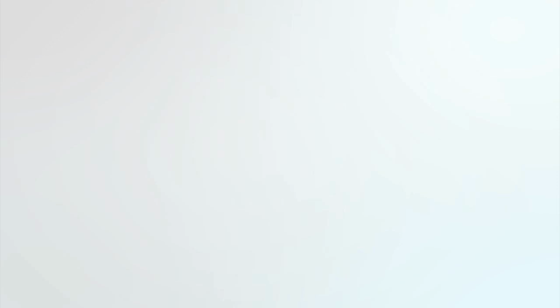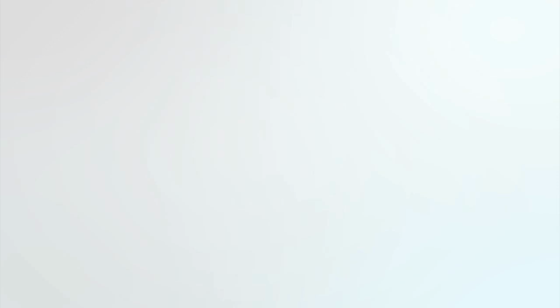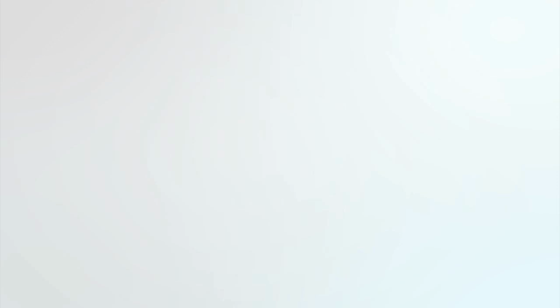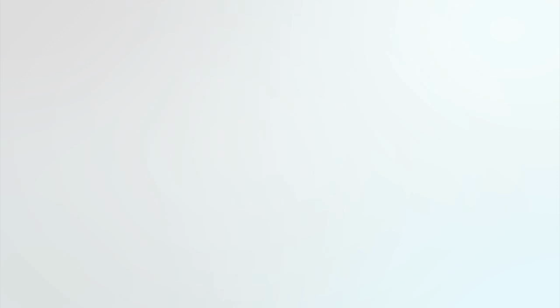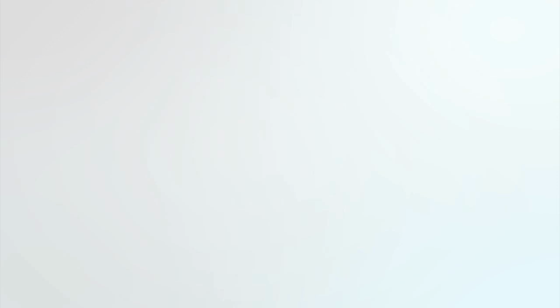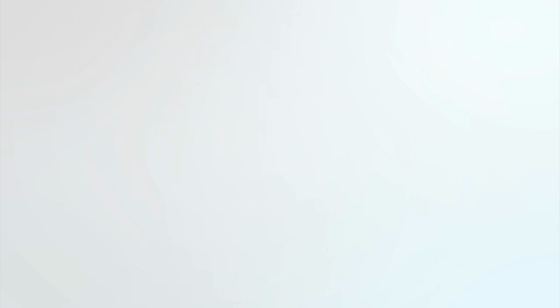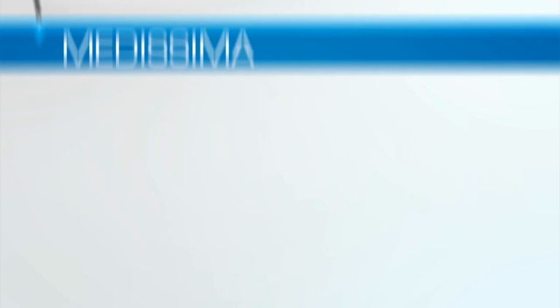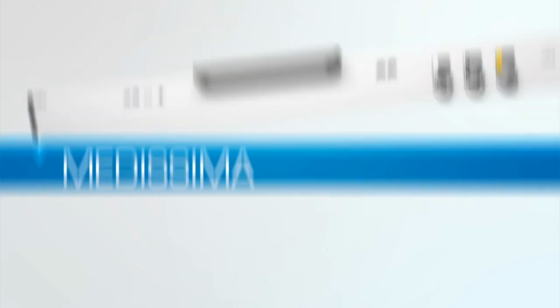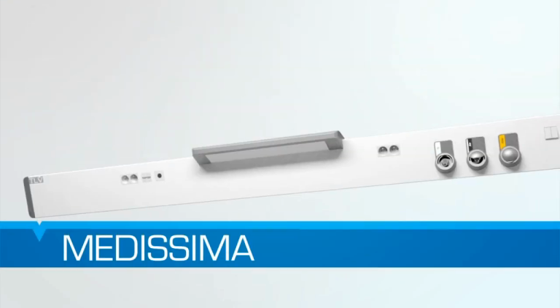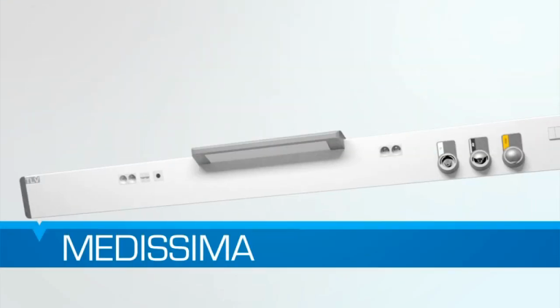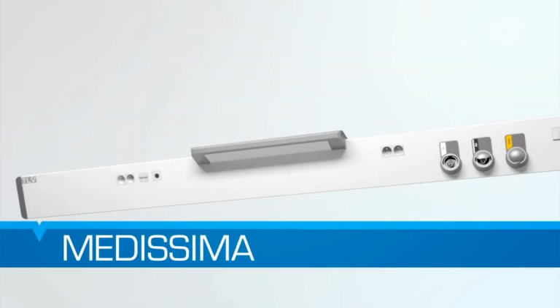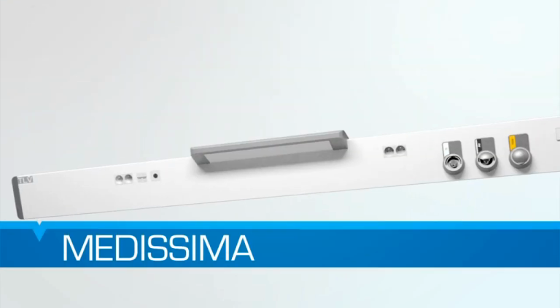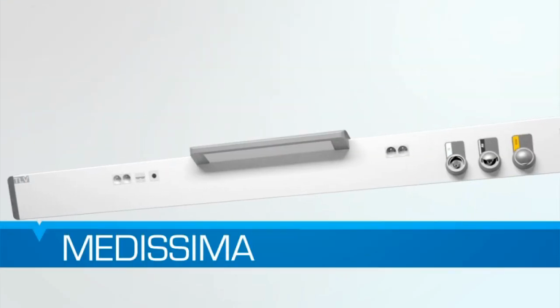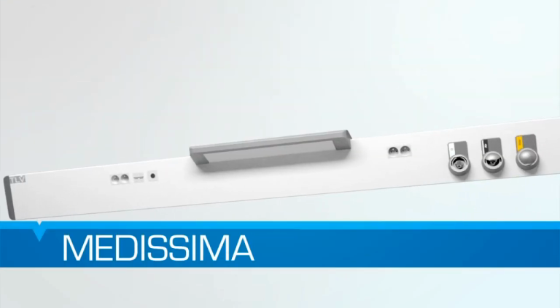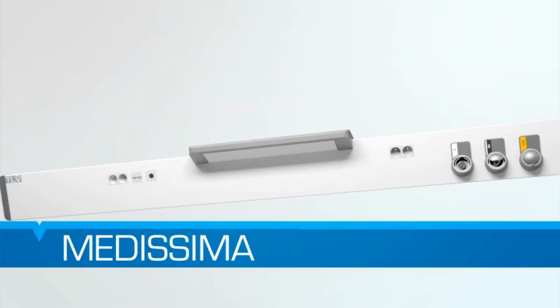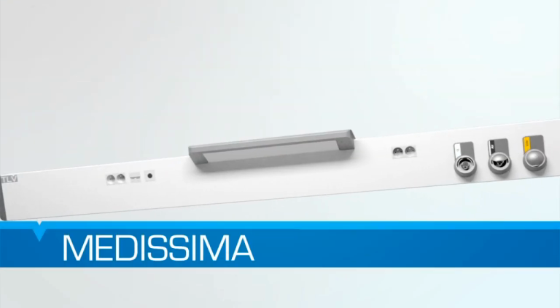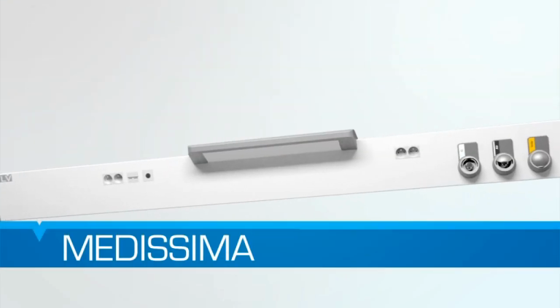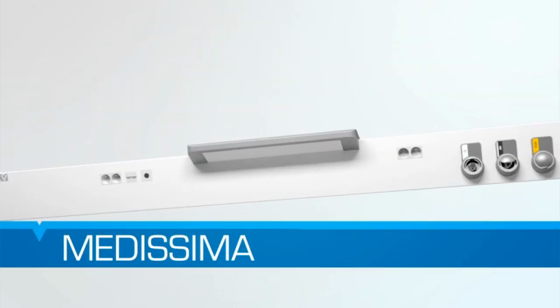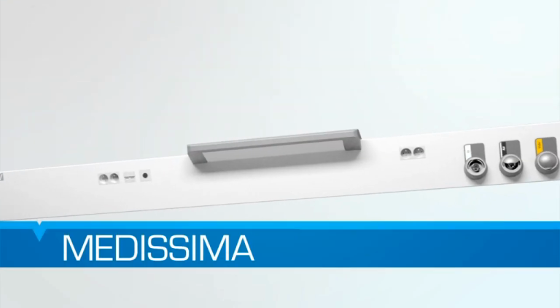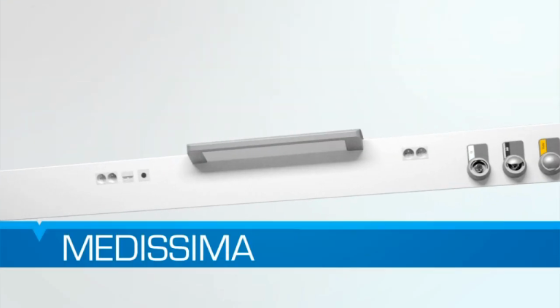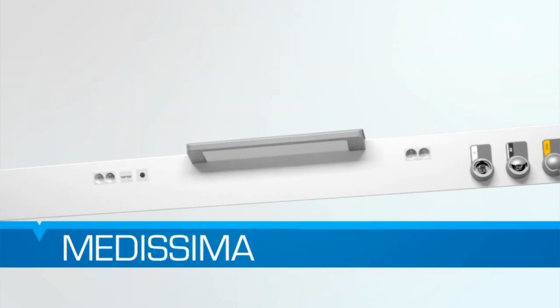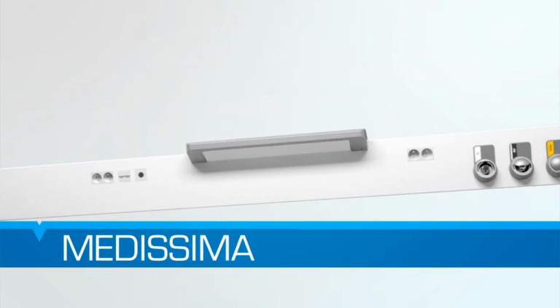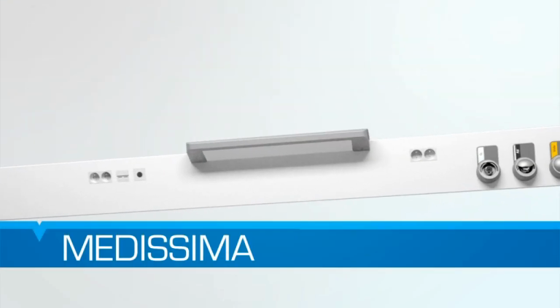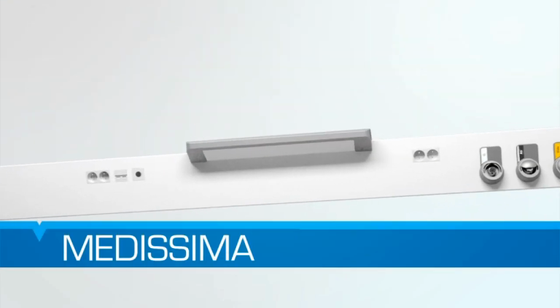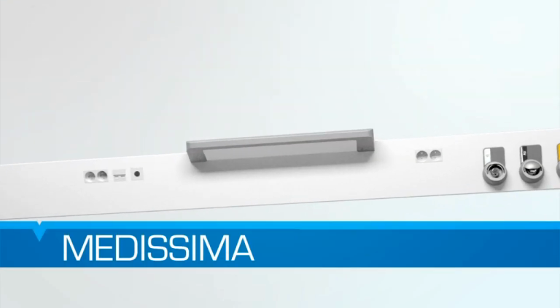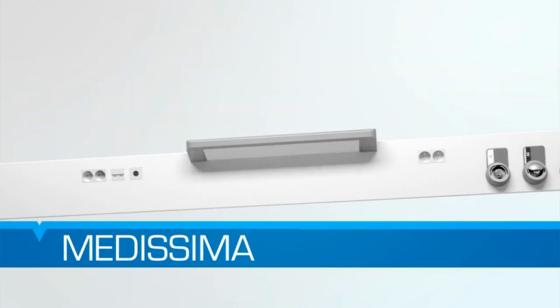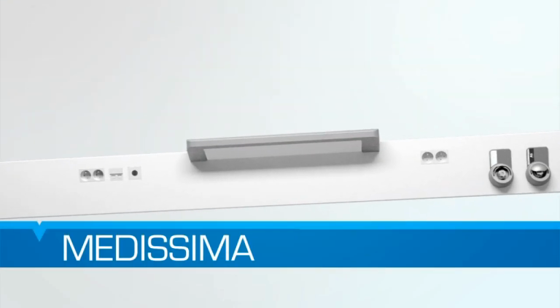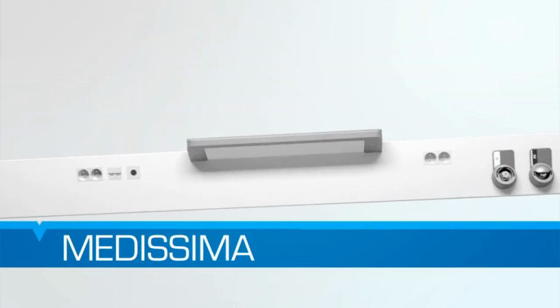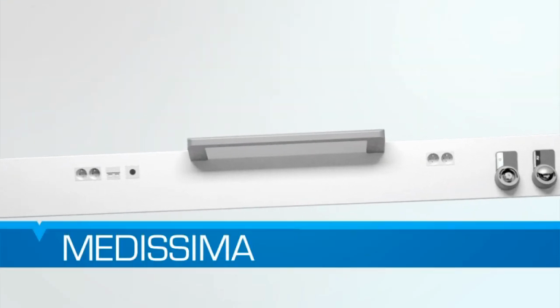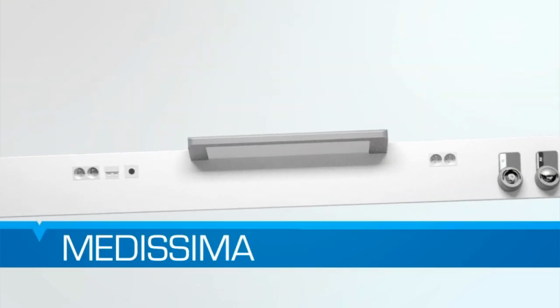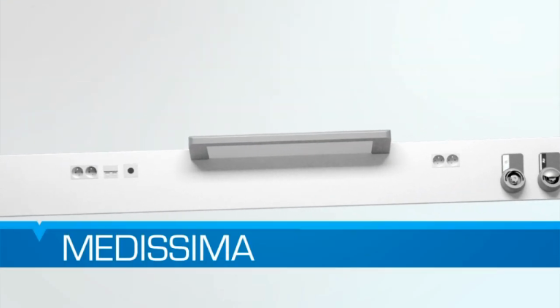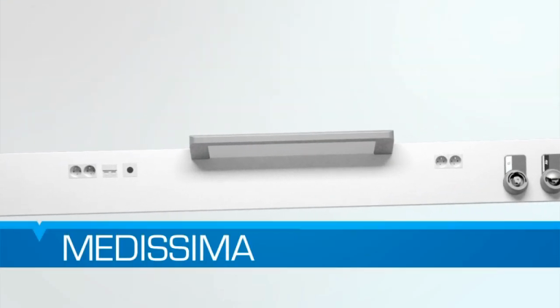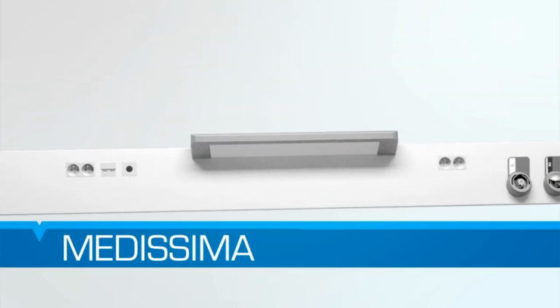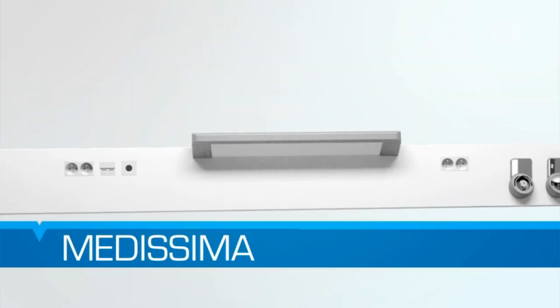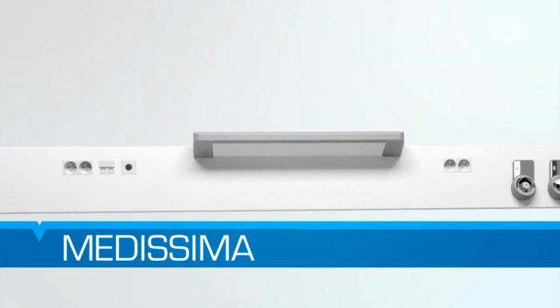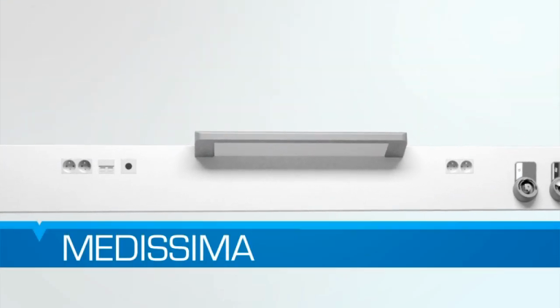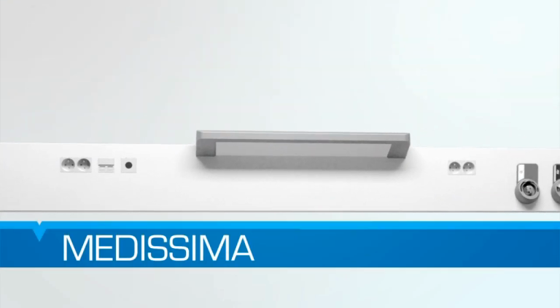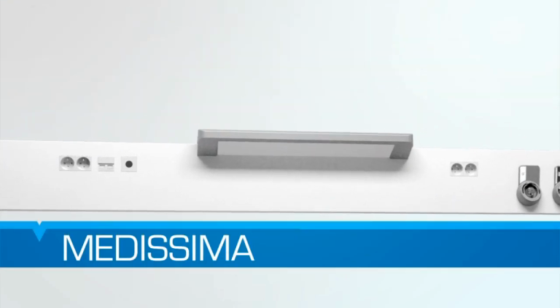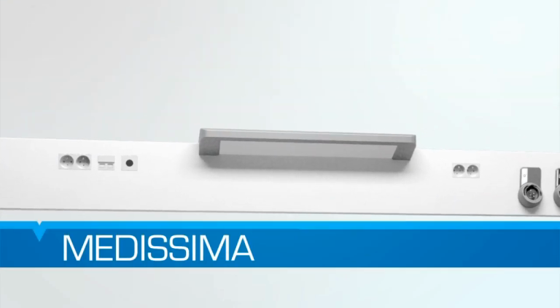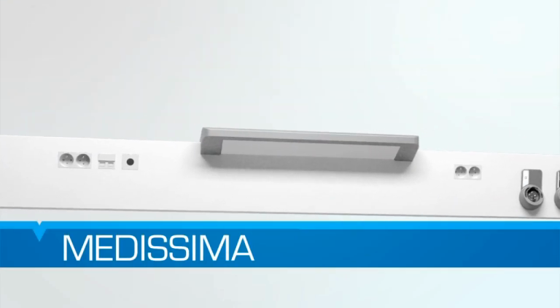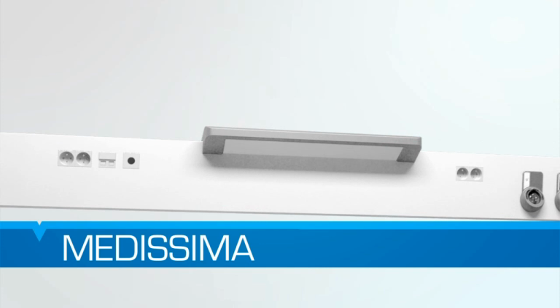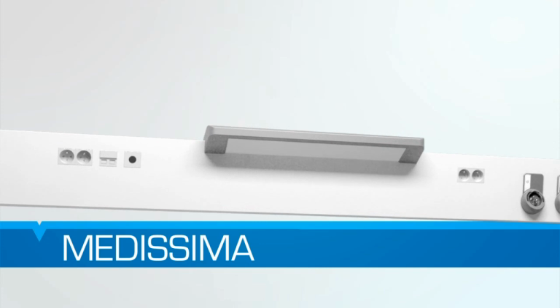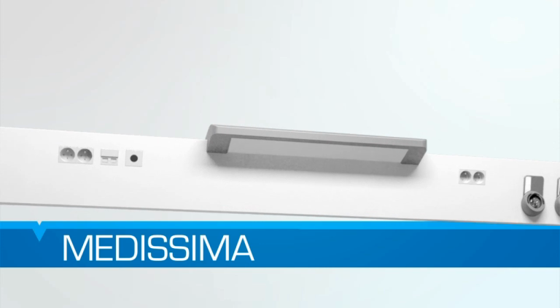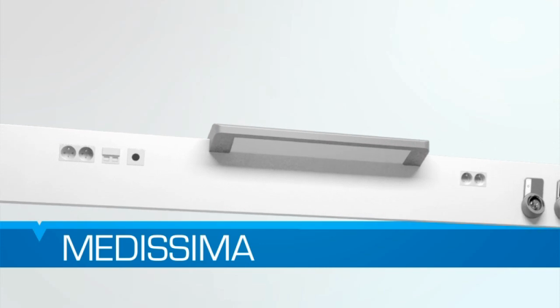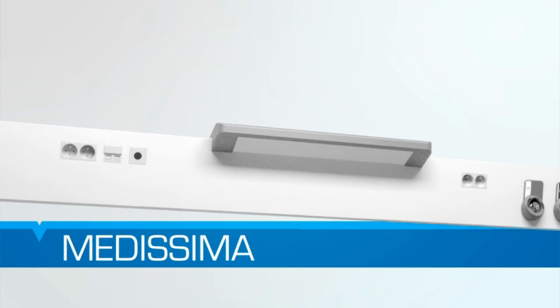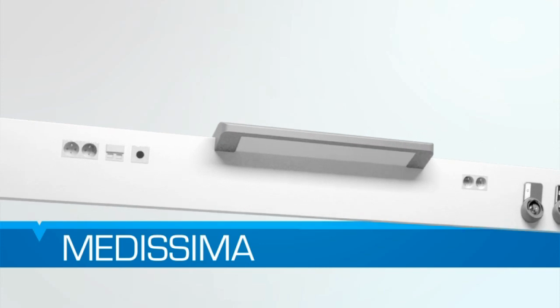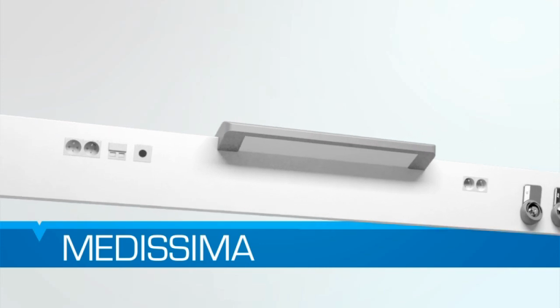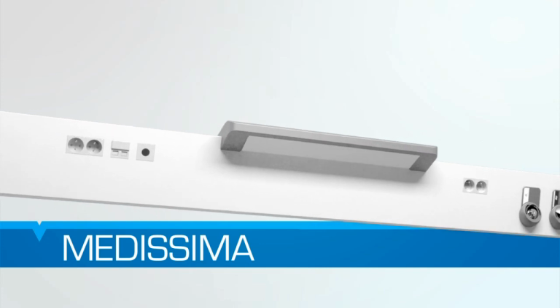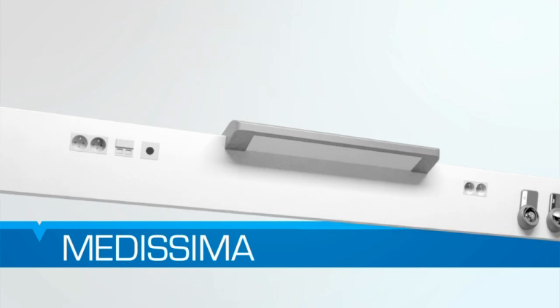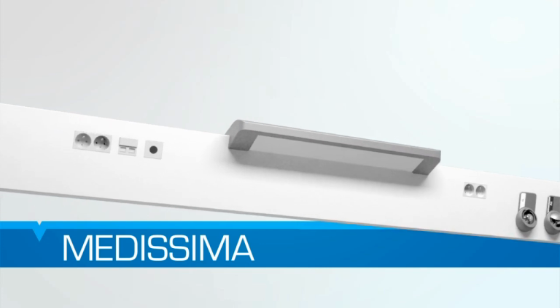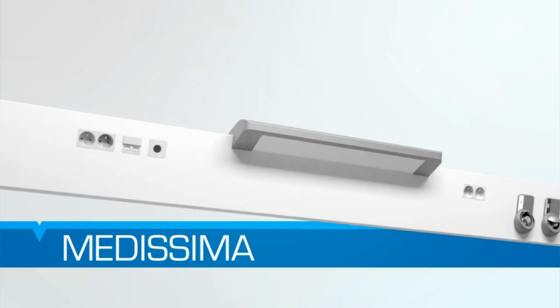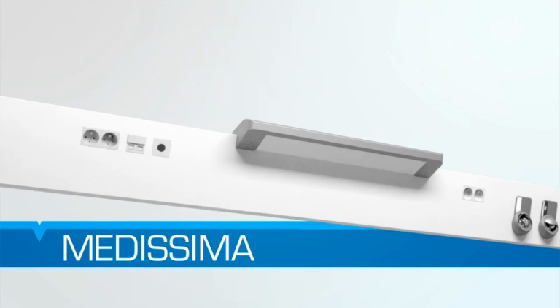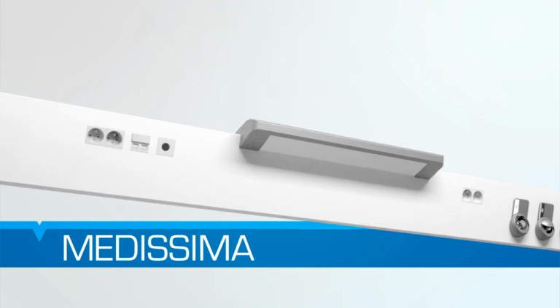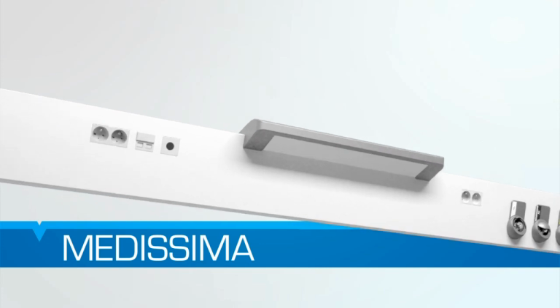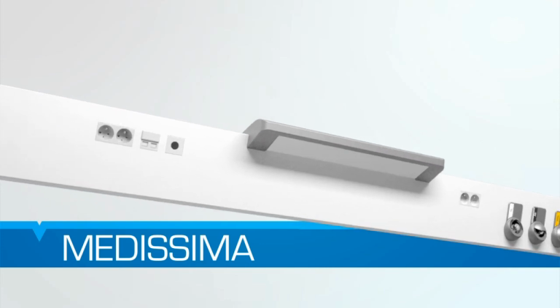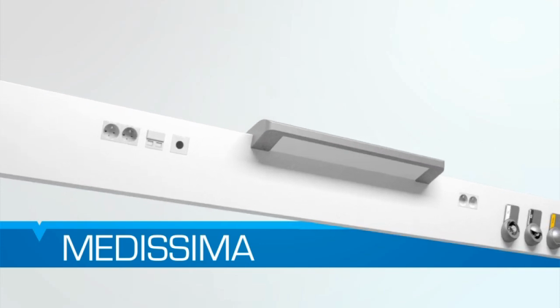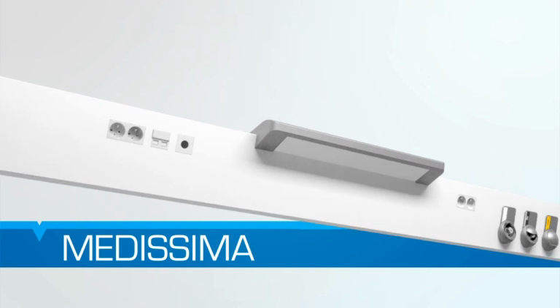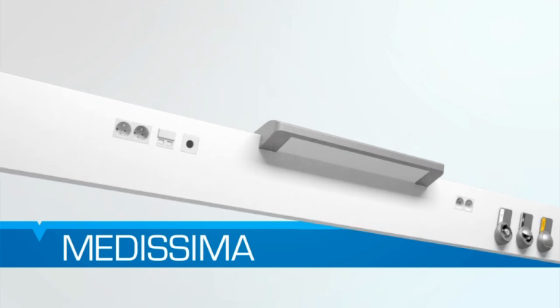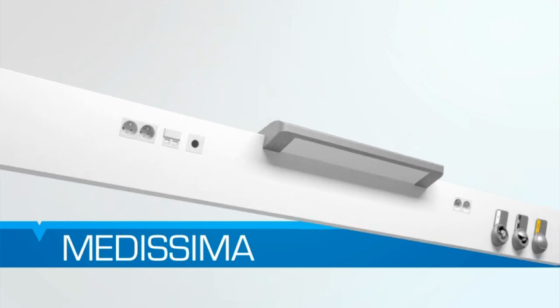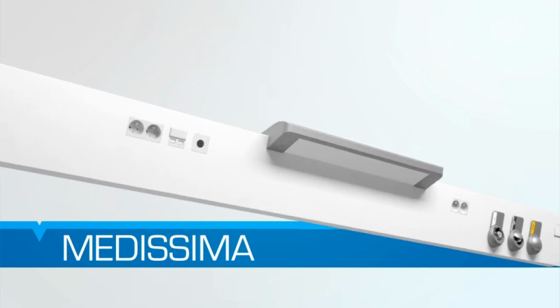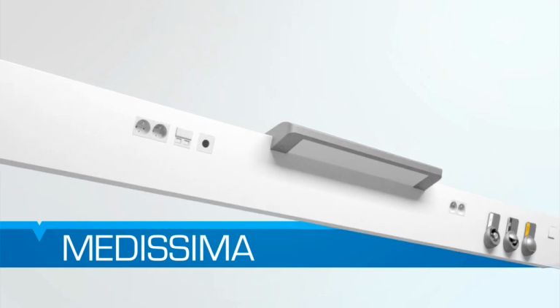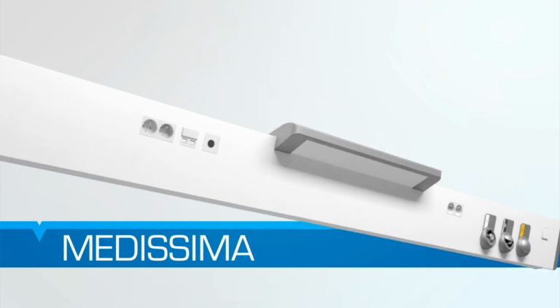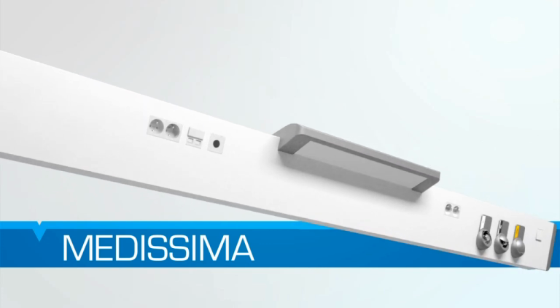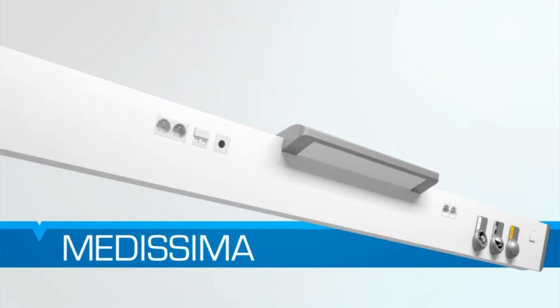Innovative and functional, the new Medicima bedhead unit brings comfort, safety and functionalities to the hospital normal care departments.